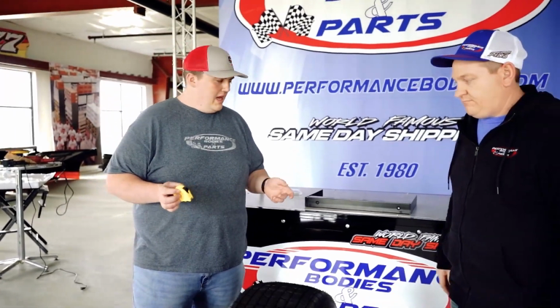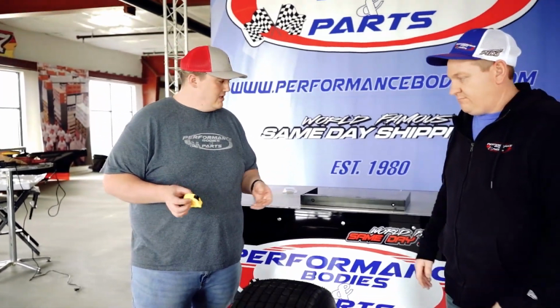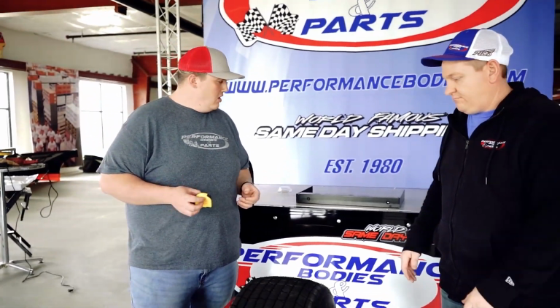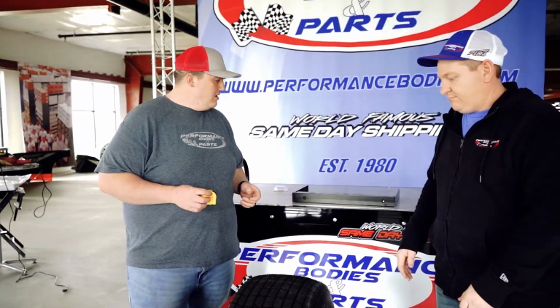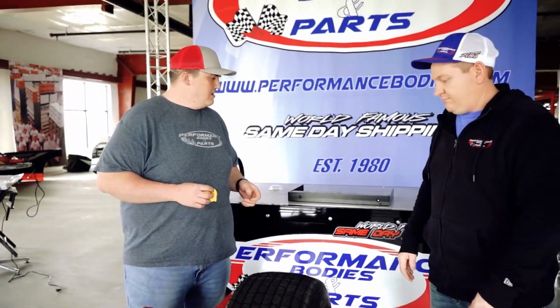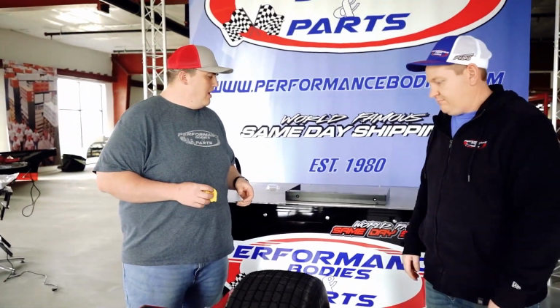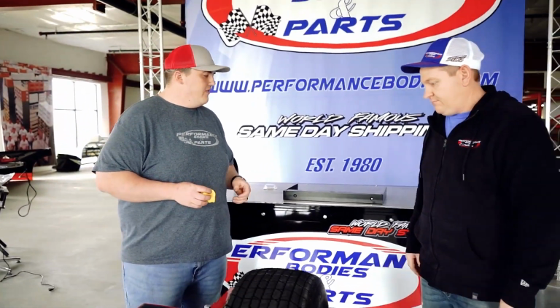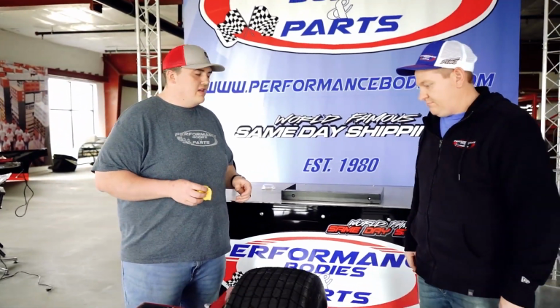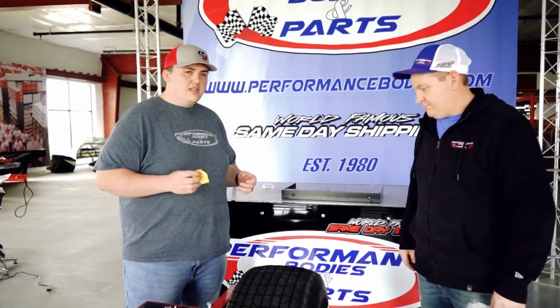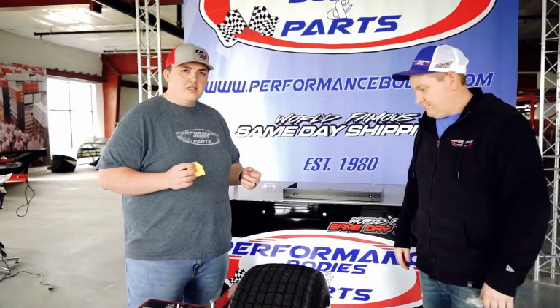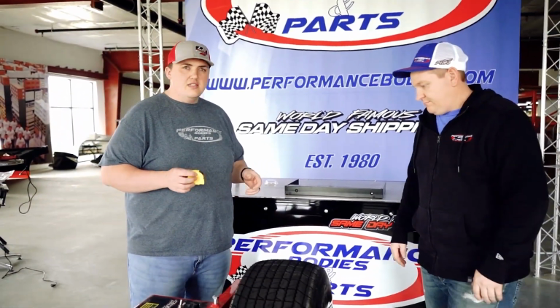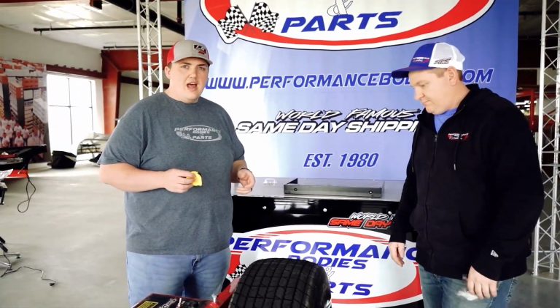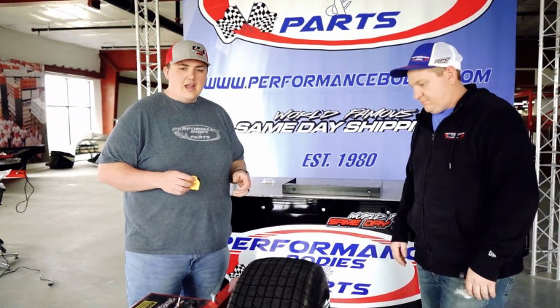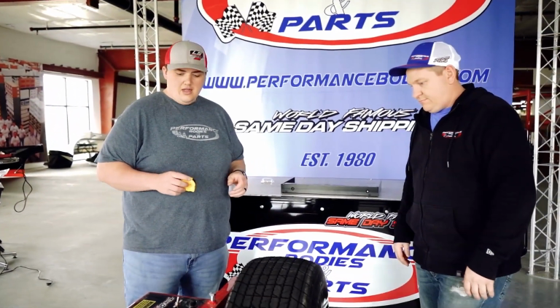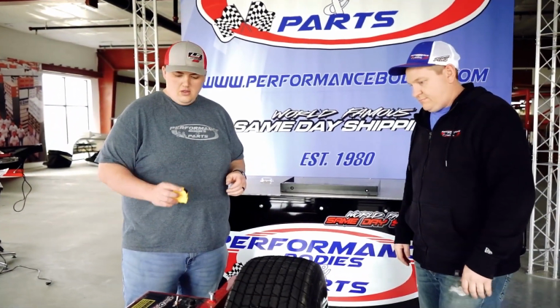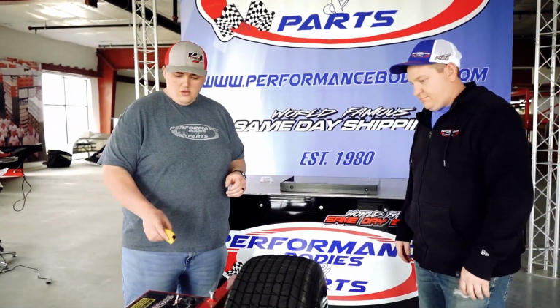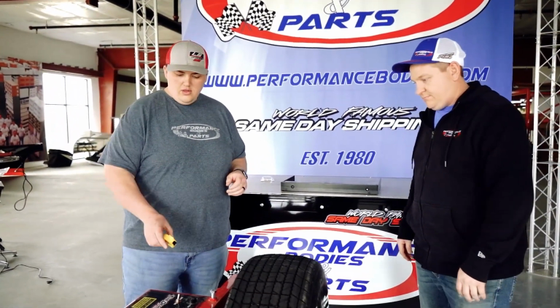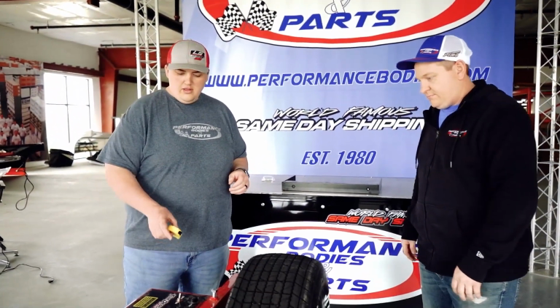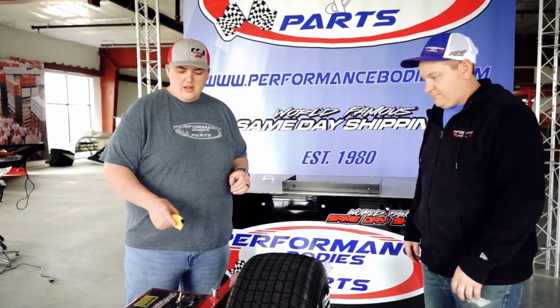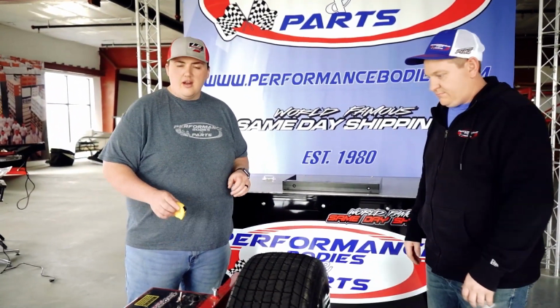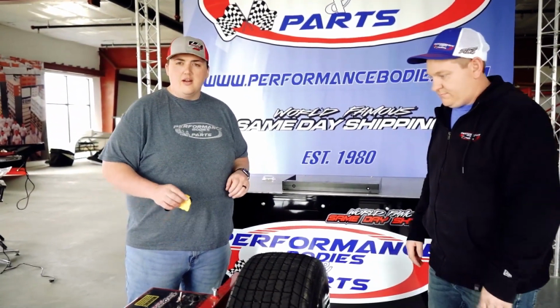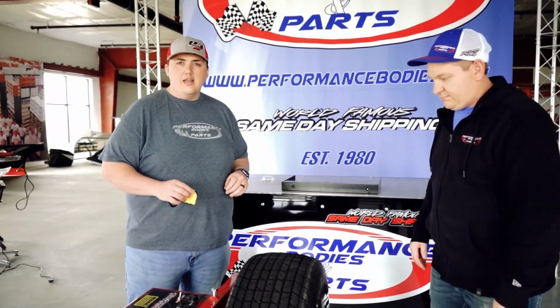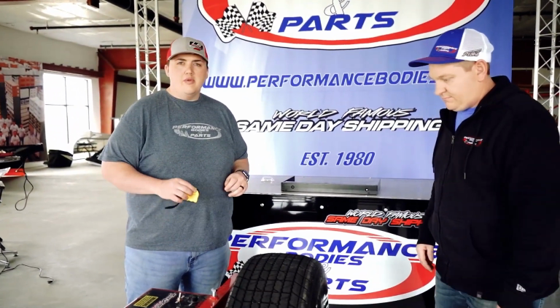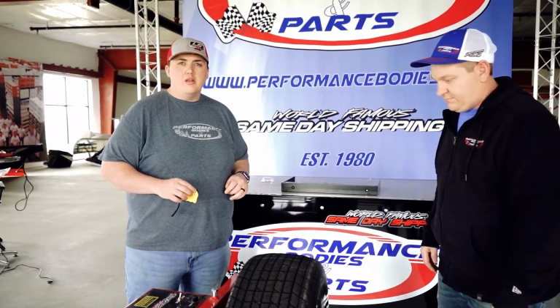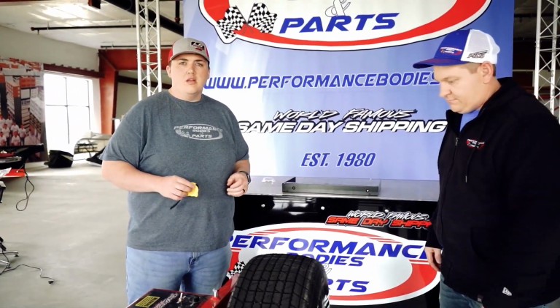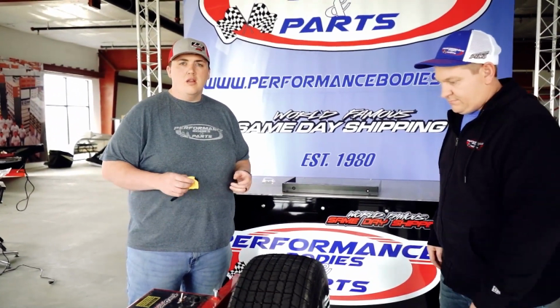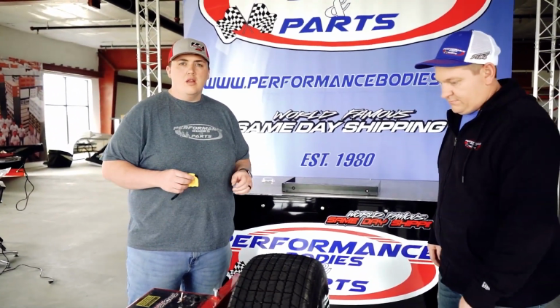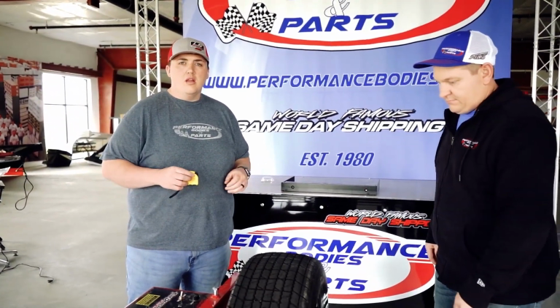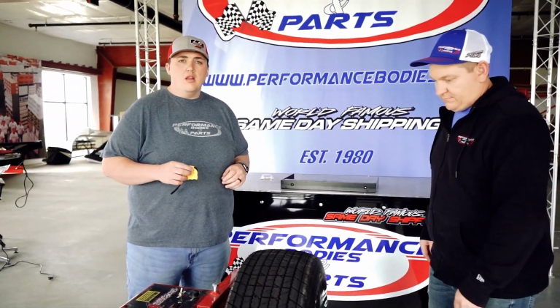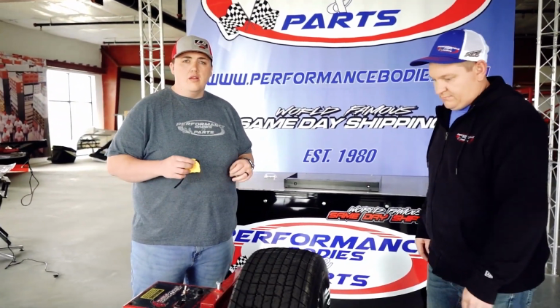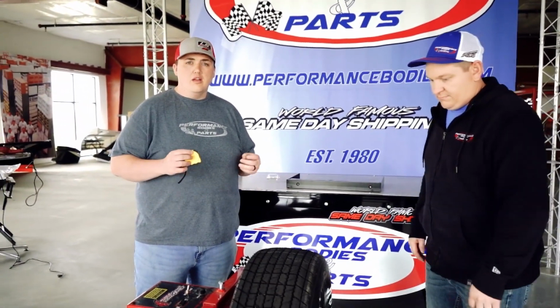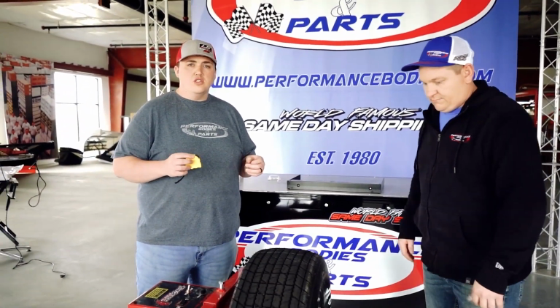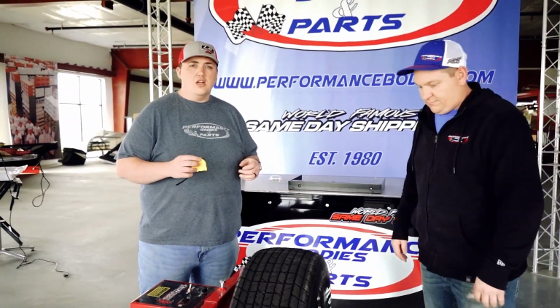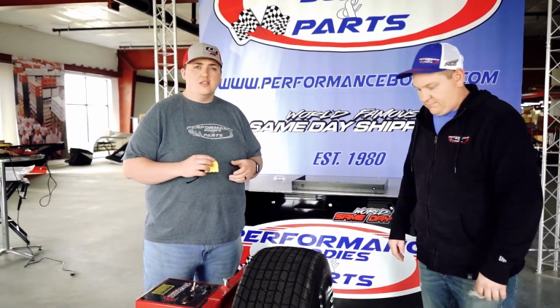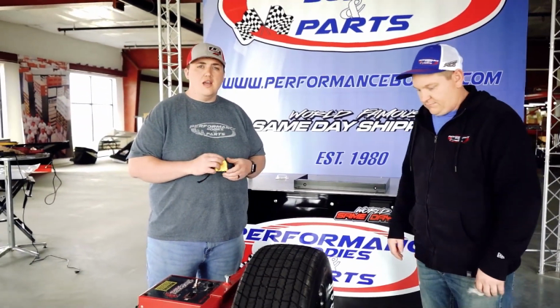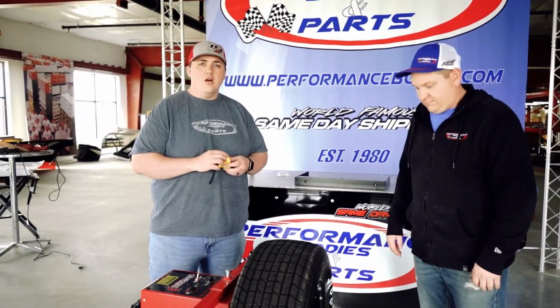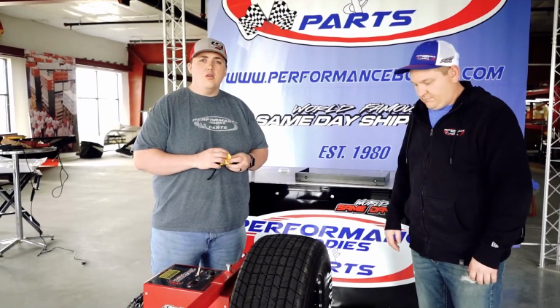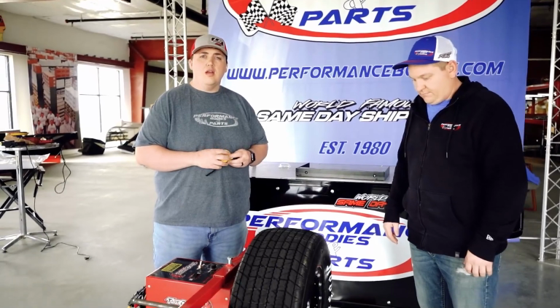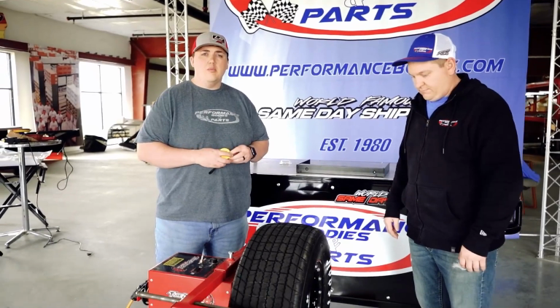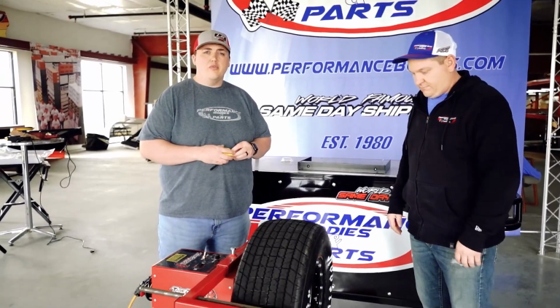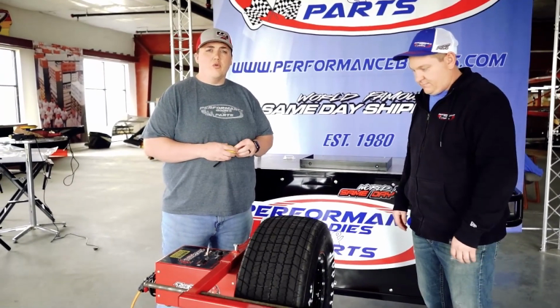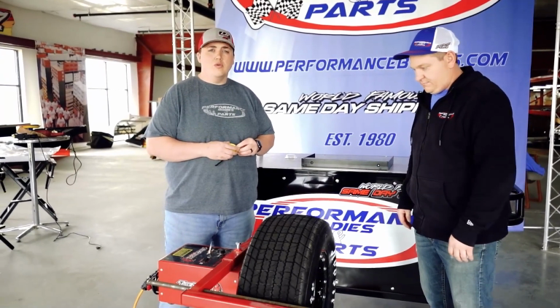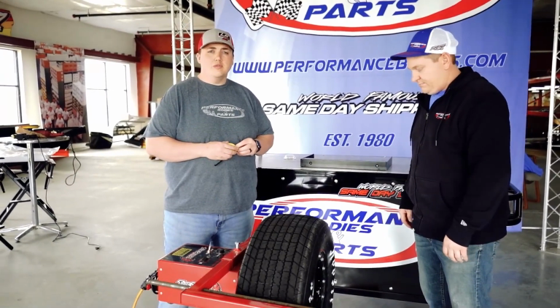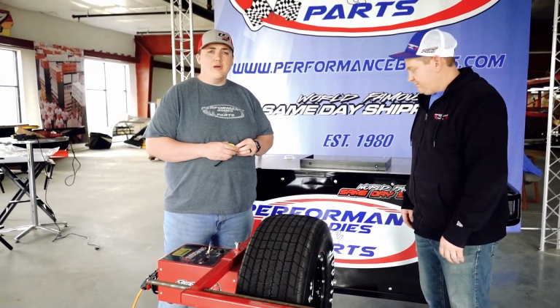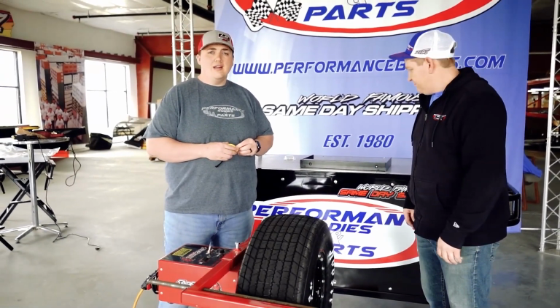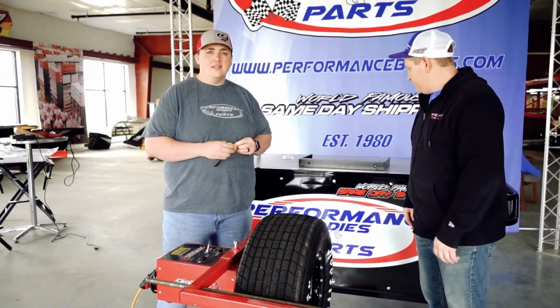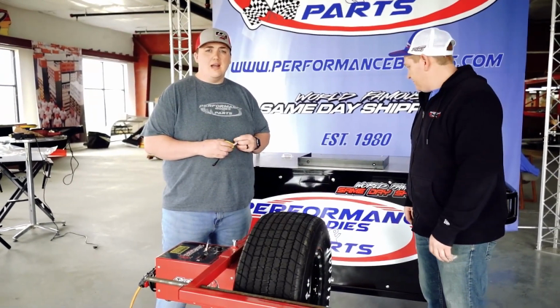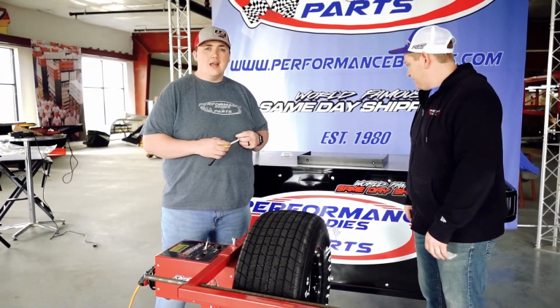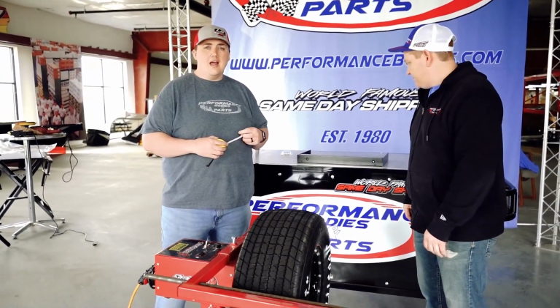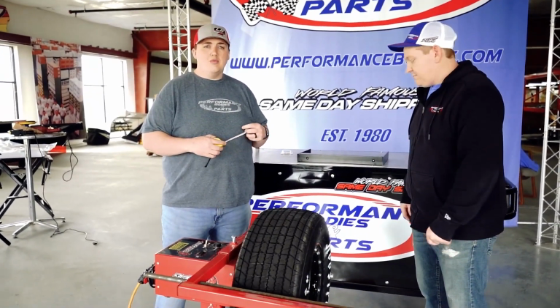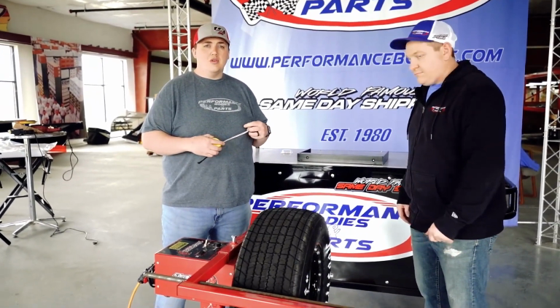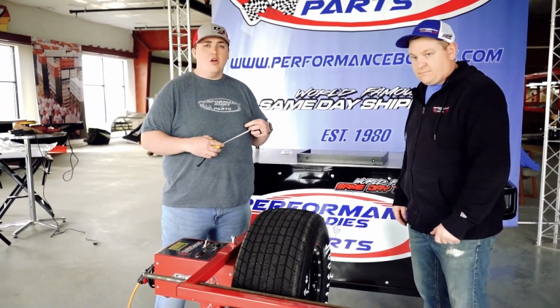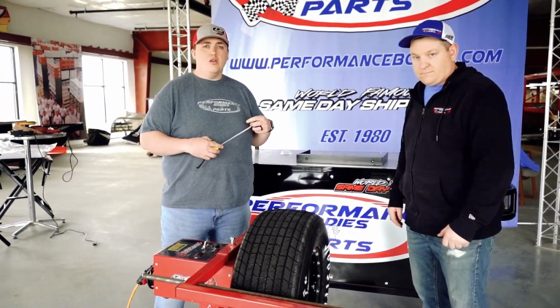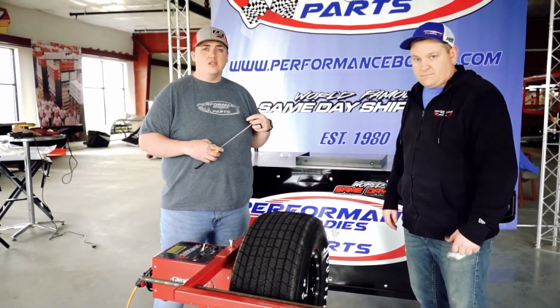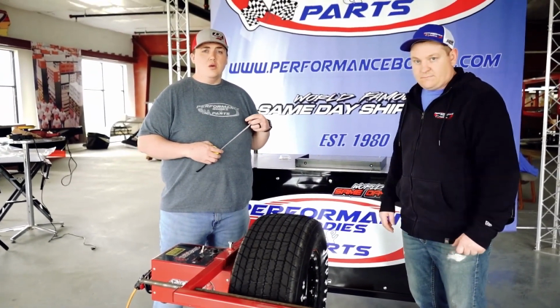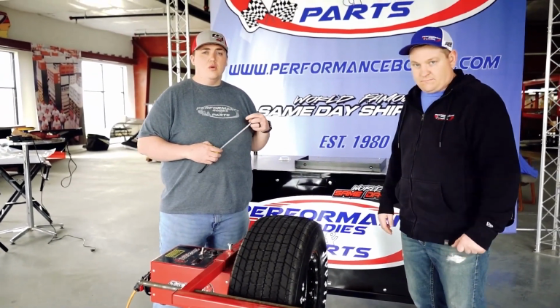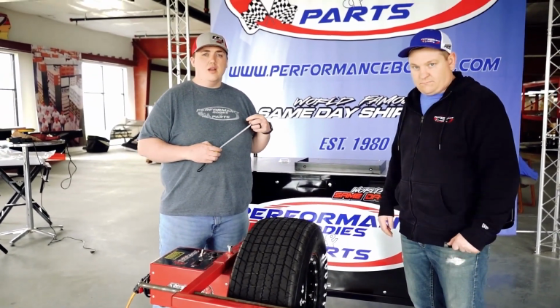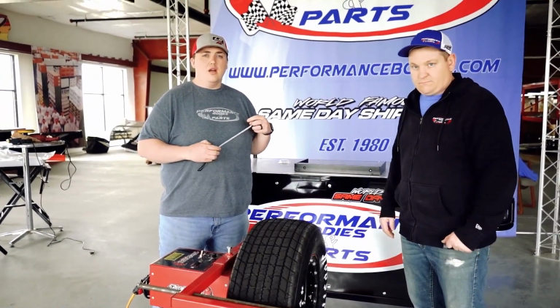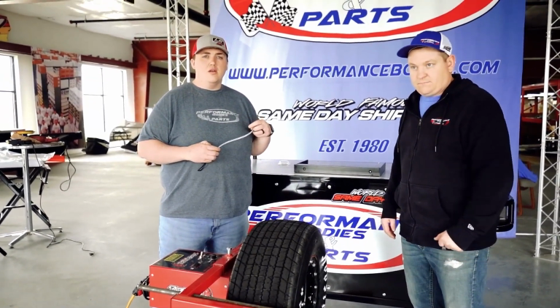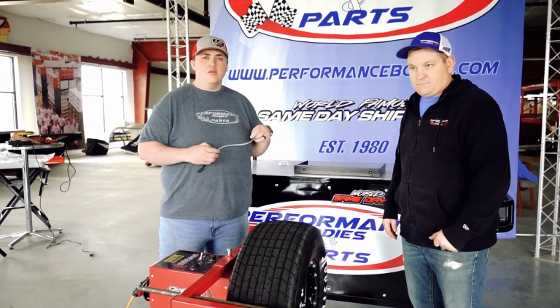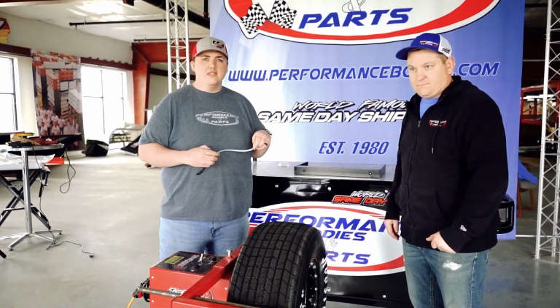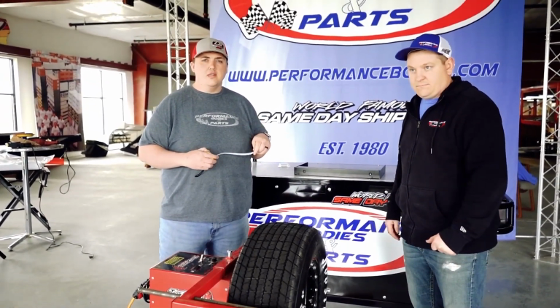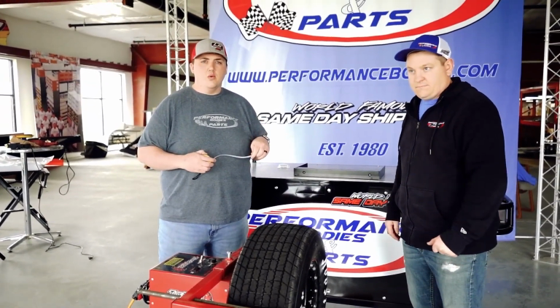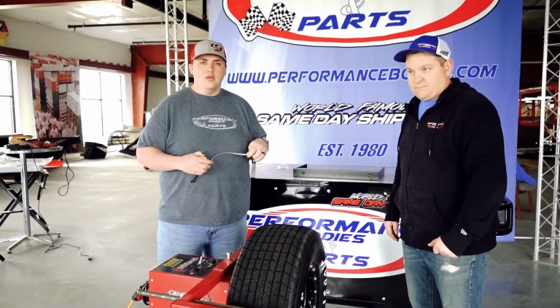All this stuff is in stock, including the Tire Demon. You can check us out at PerformanceBodies.com or call us at 1-800-Racing-1.